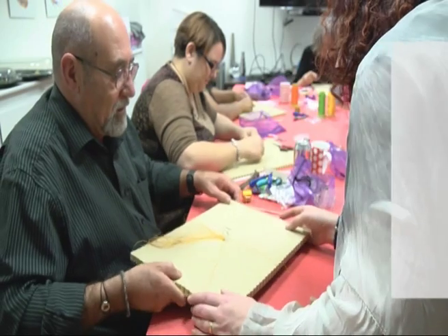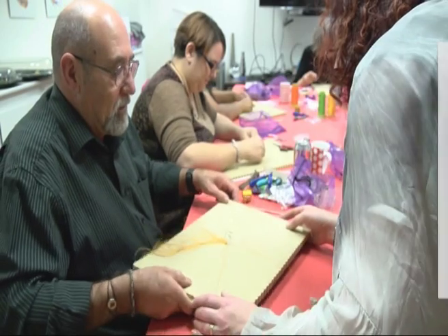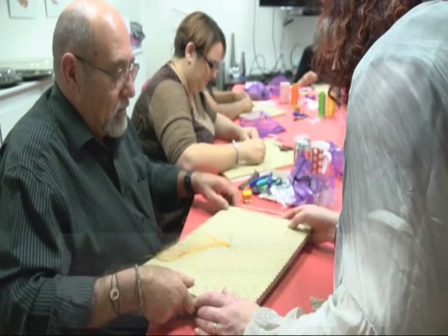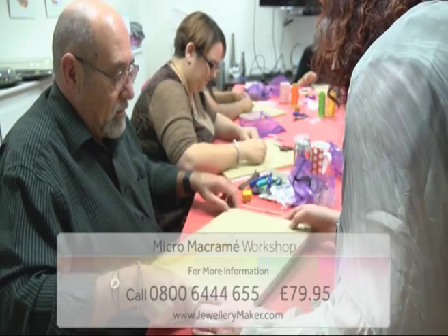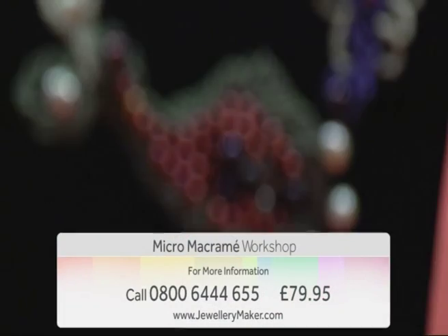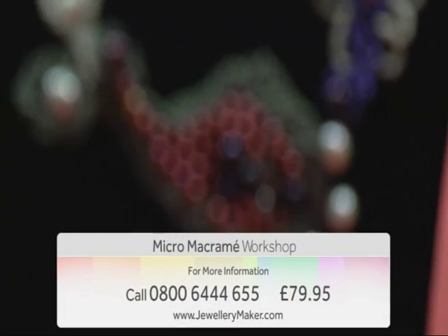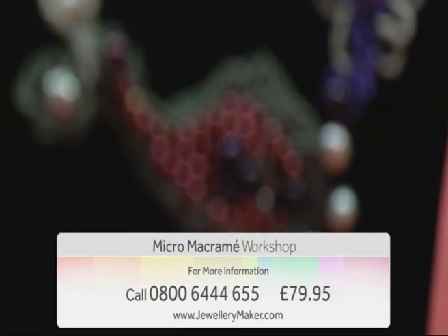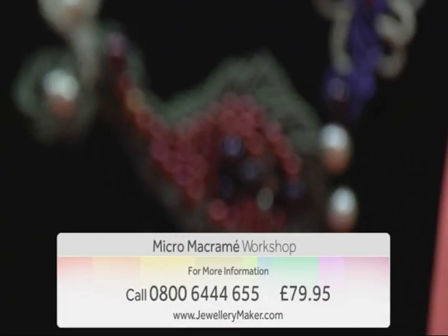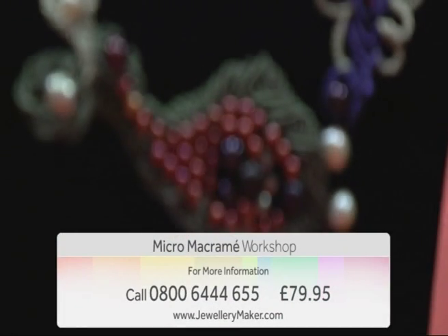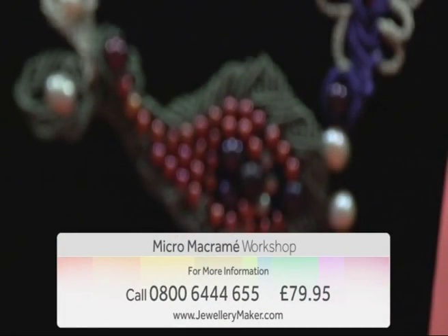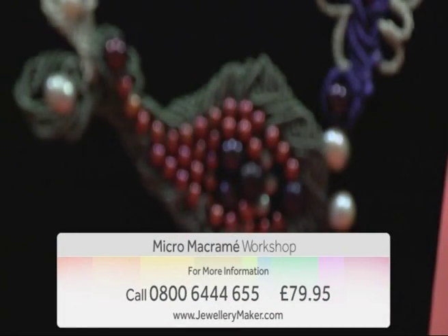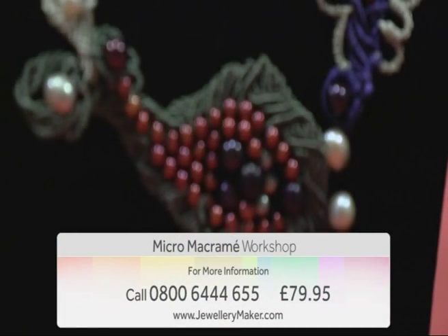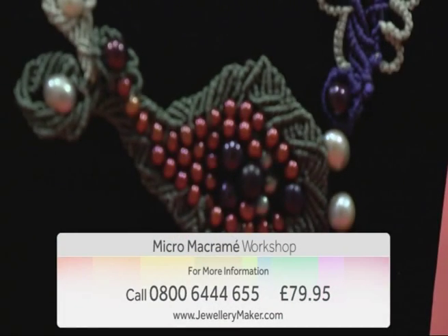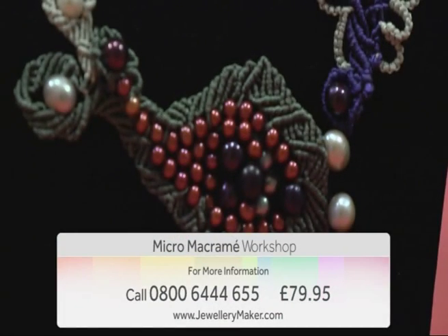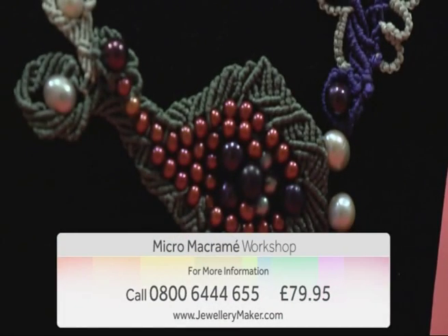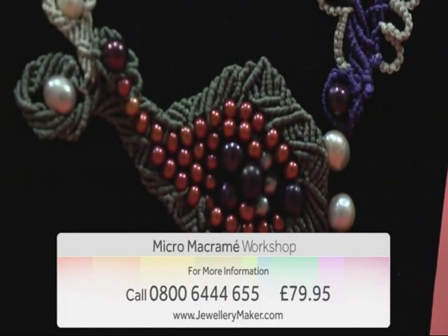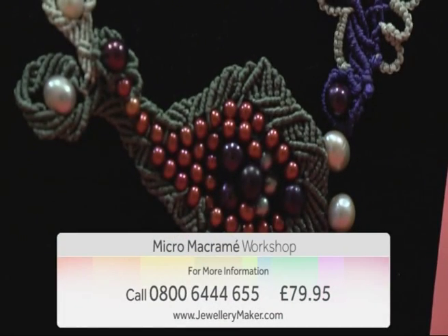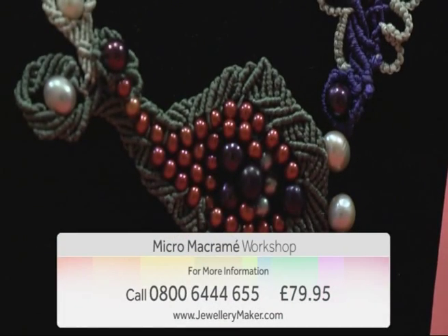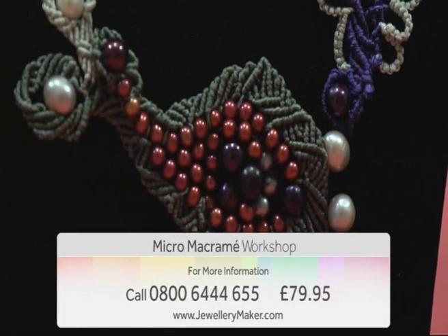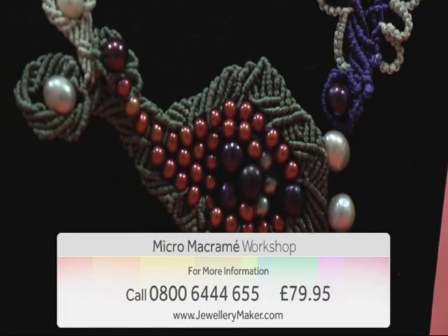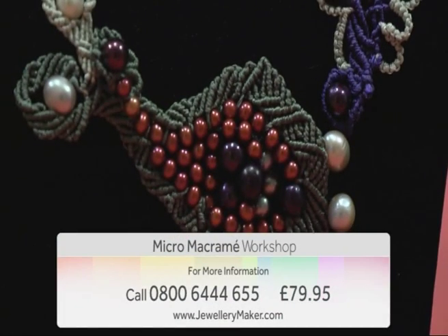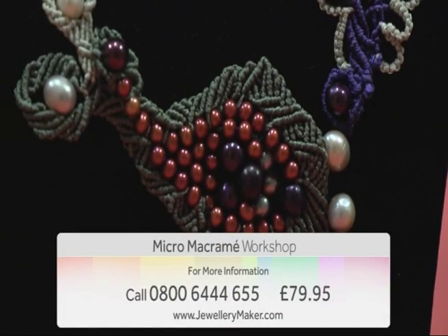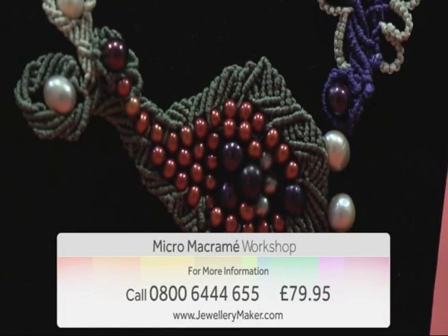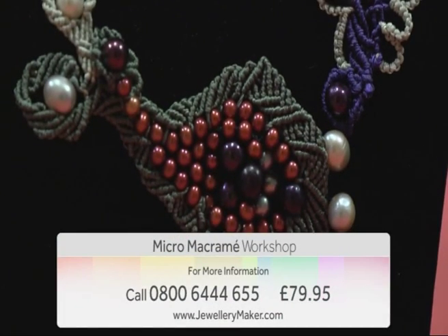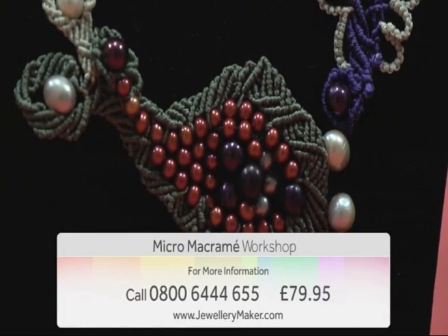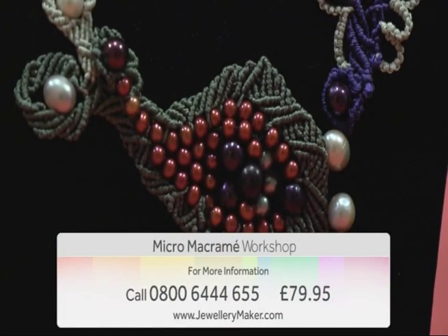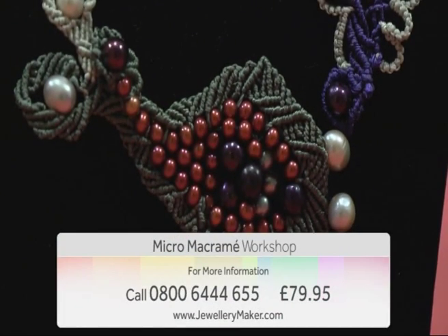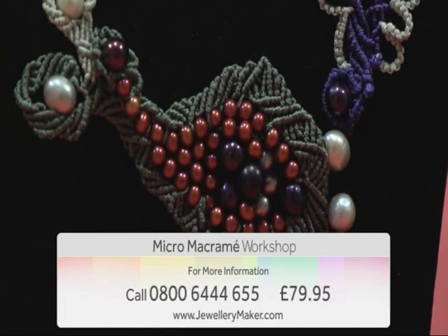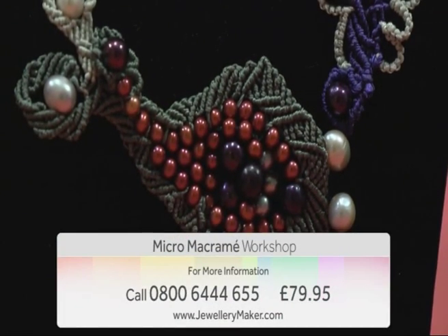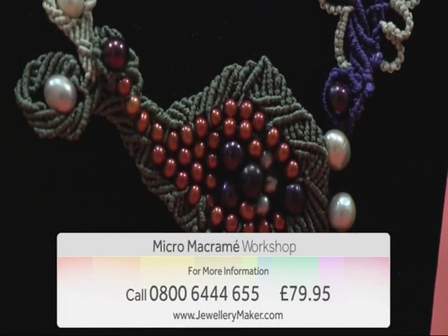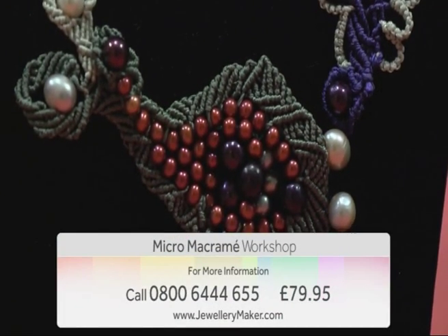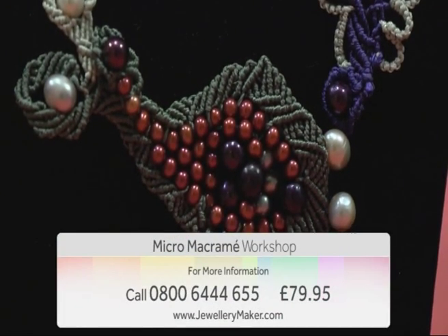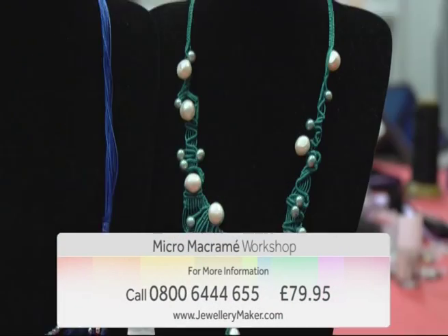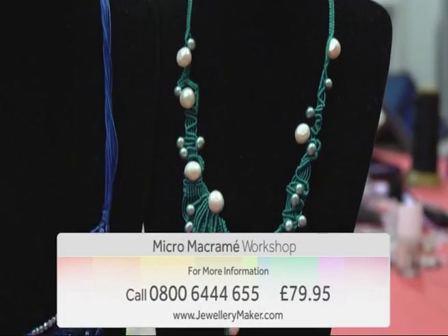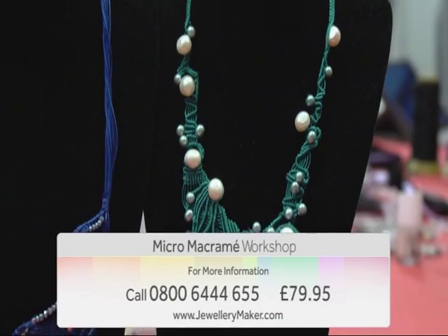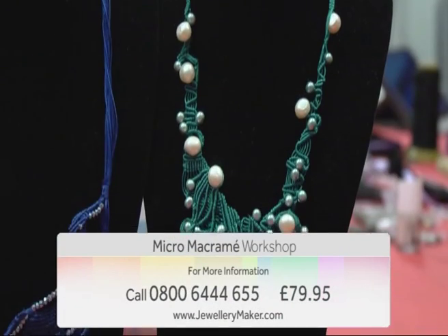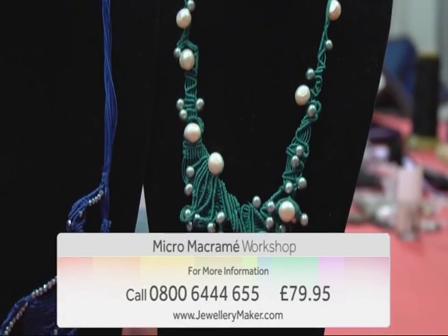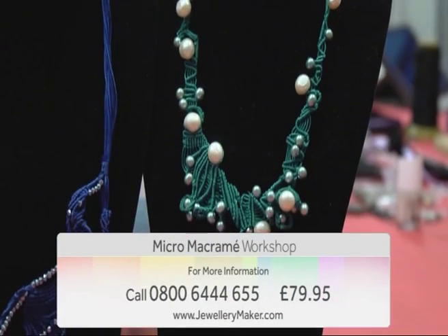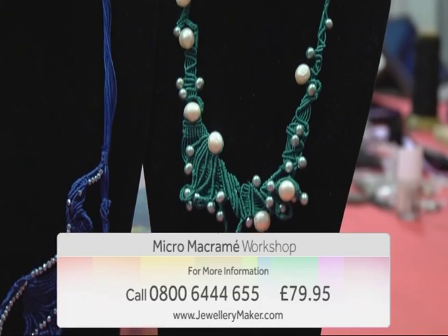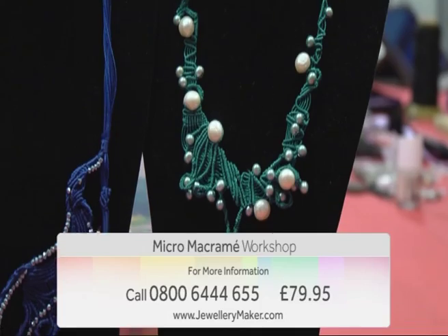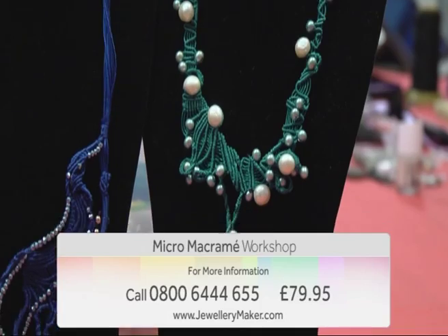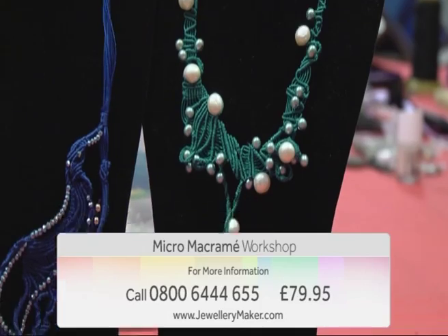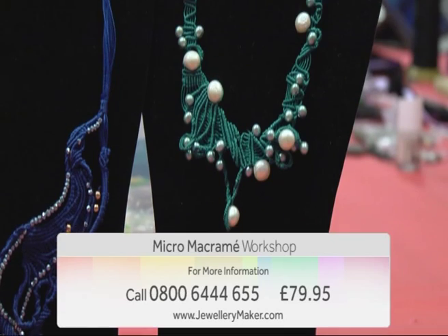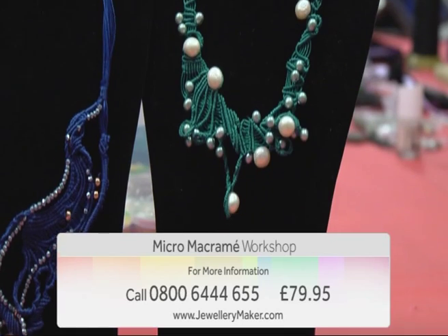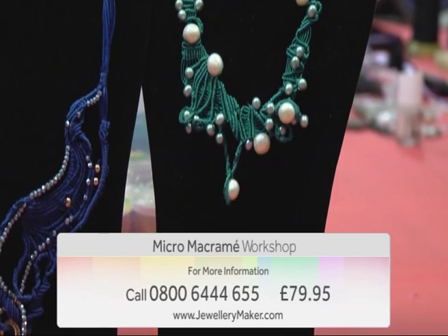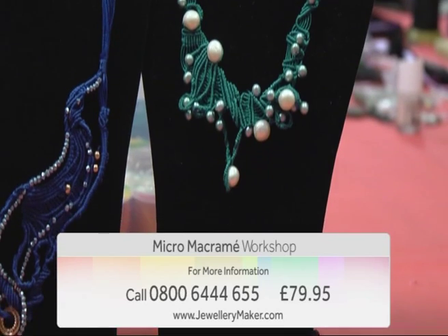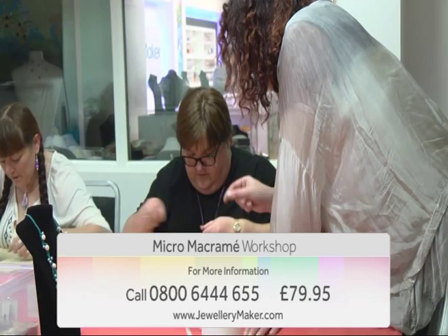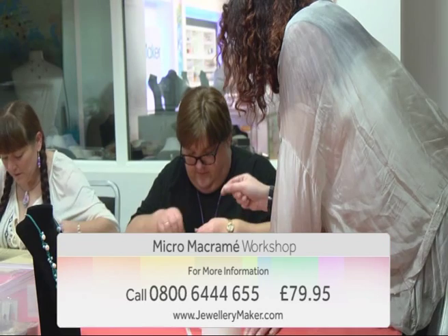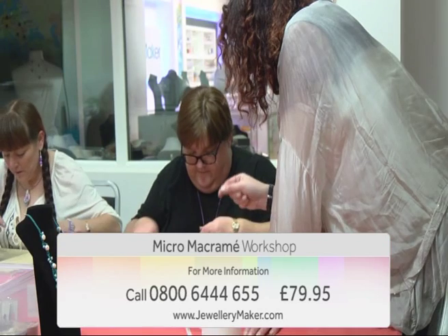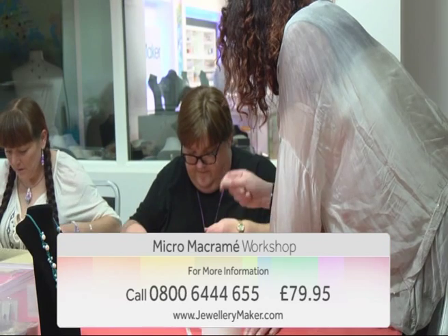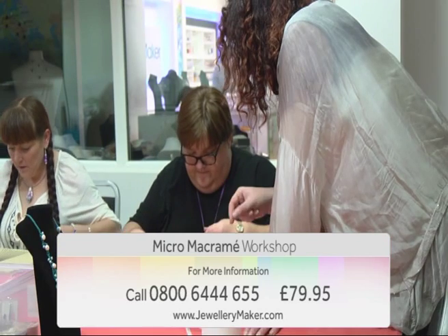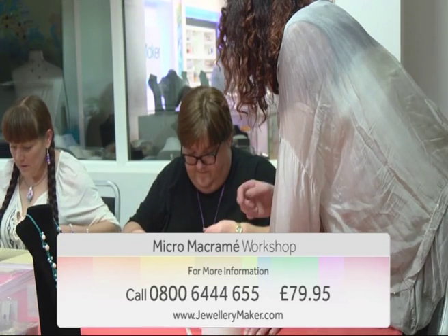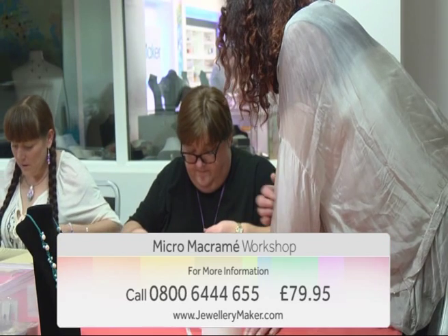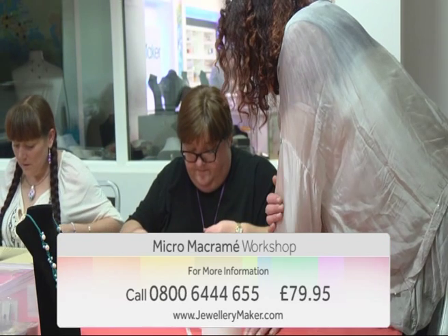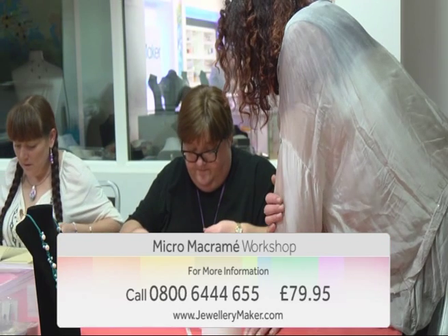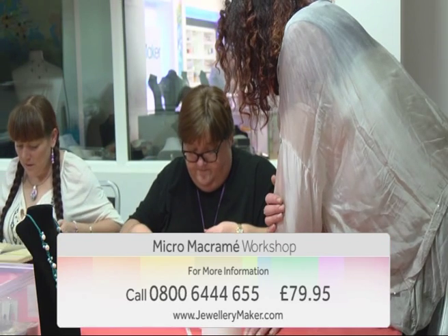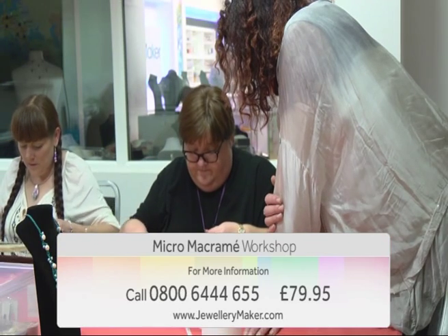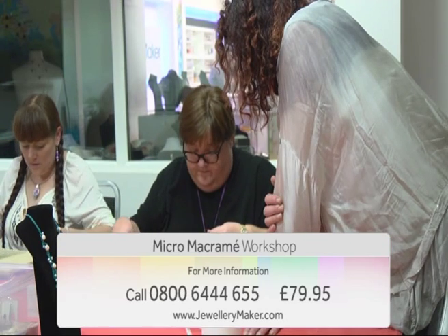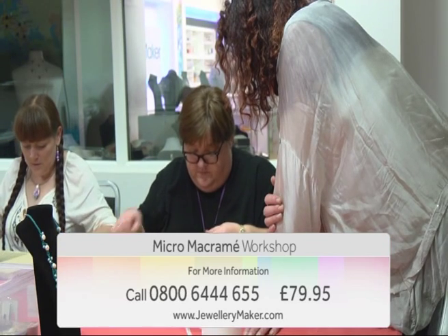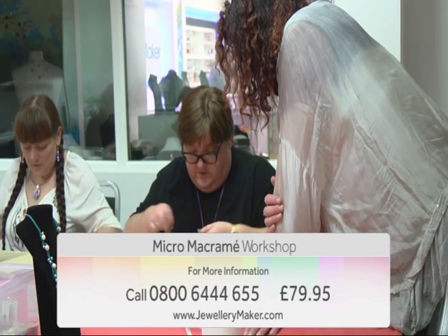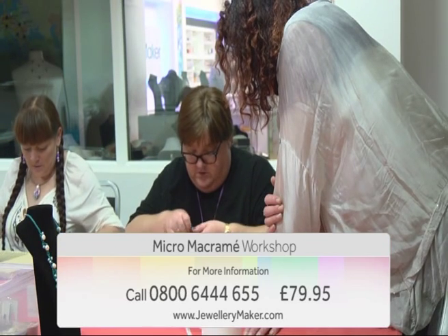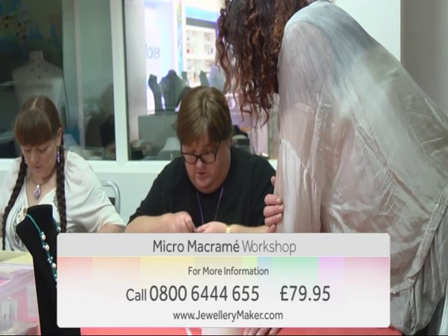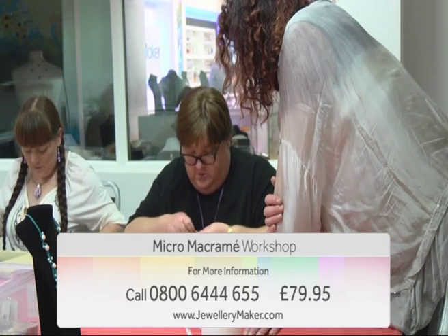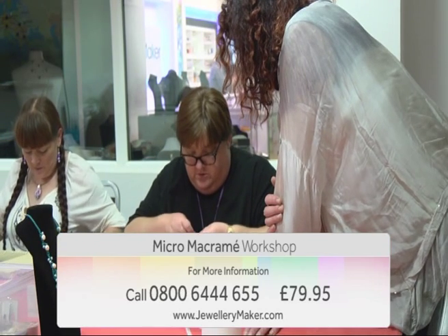All for just £79.95. For more information contact our call centre on 0800 644 655.